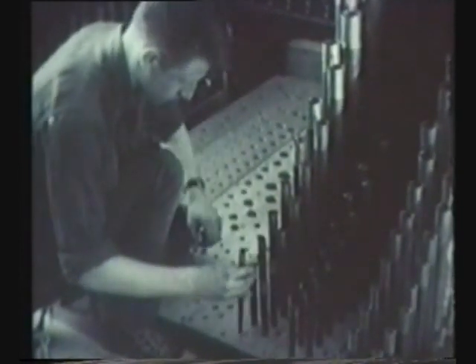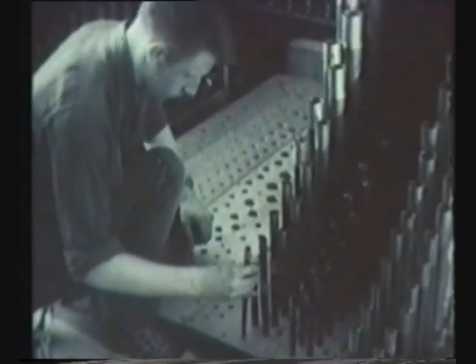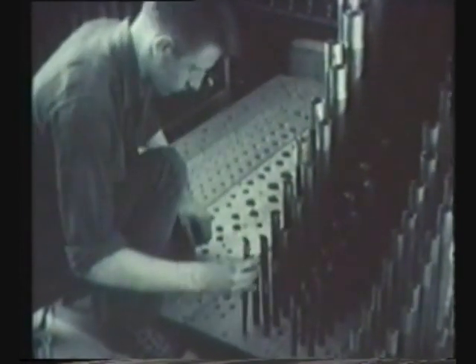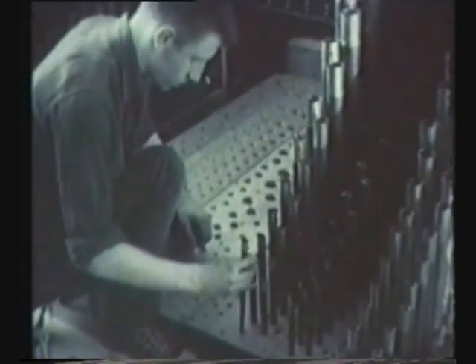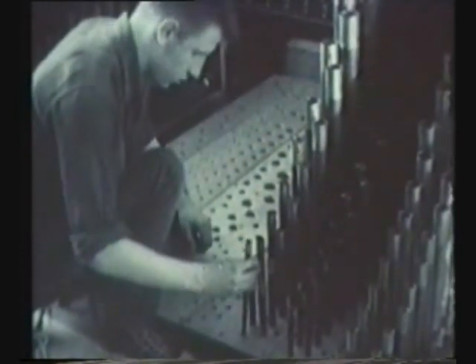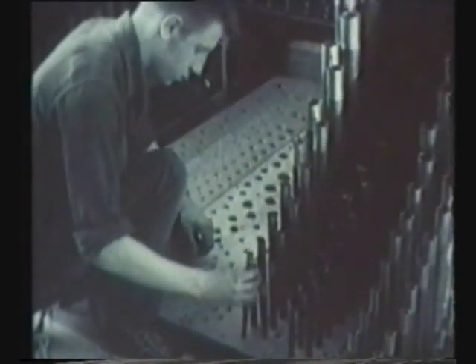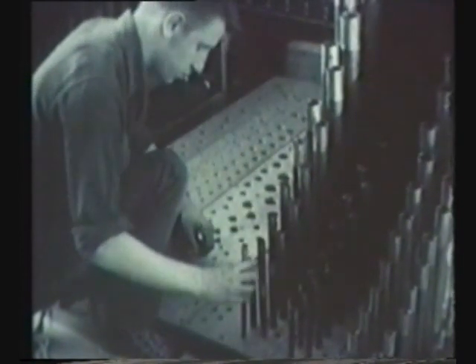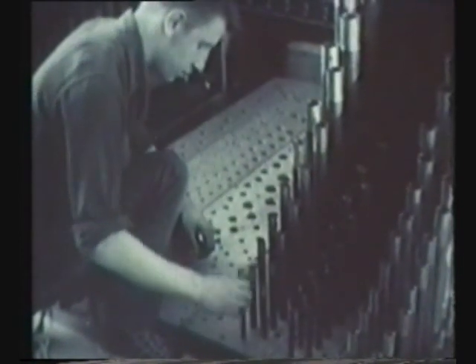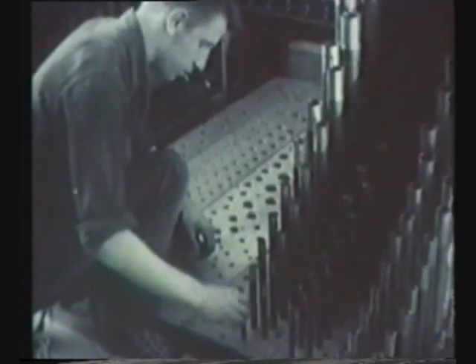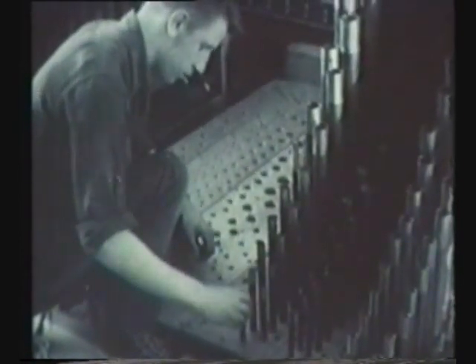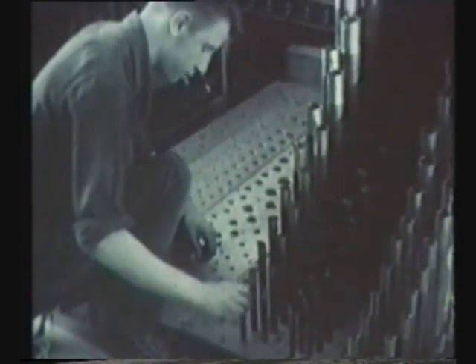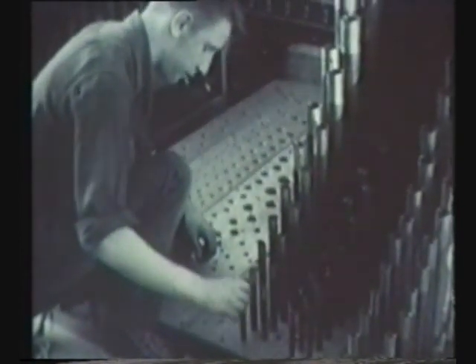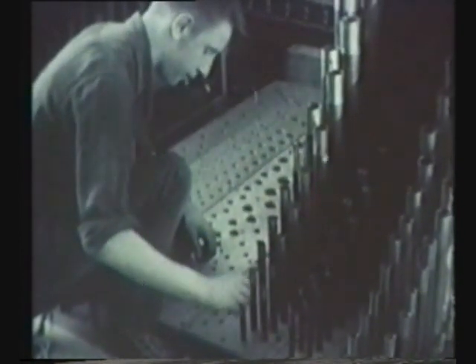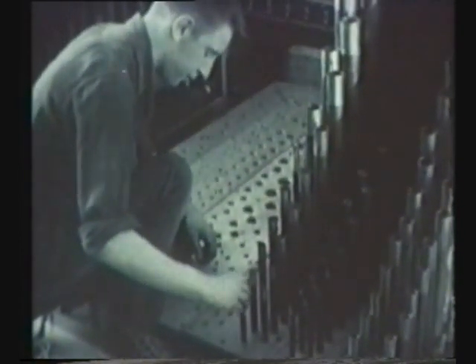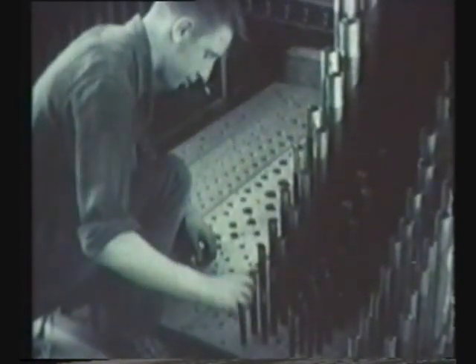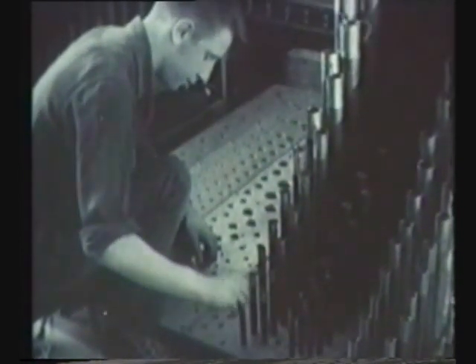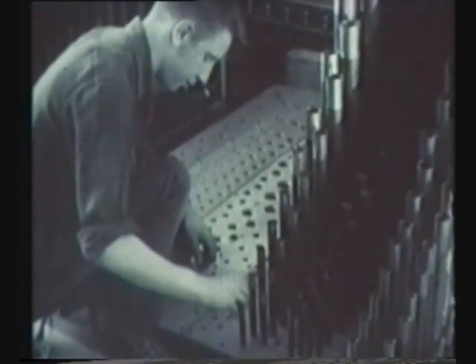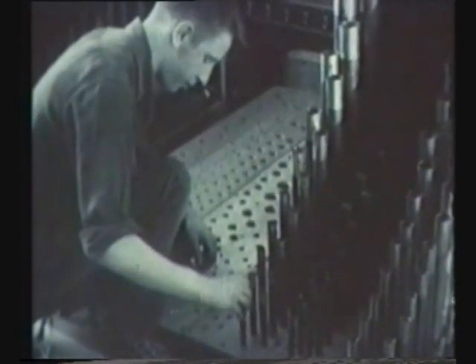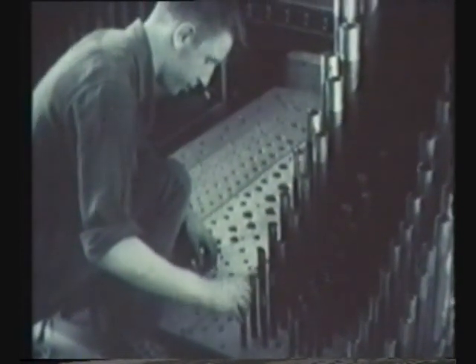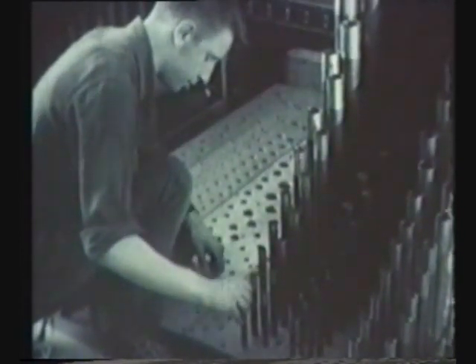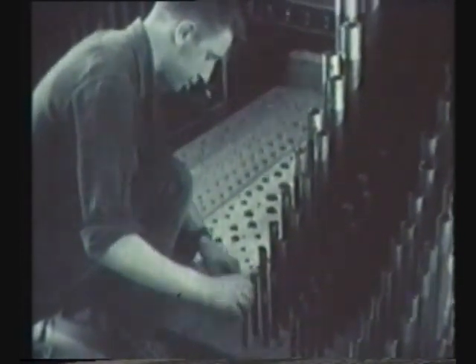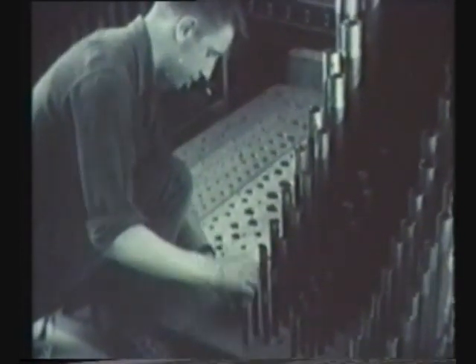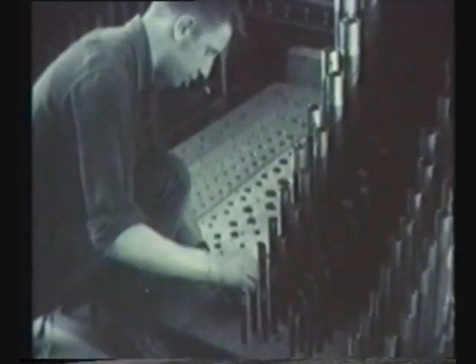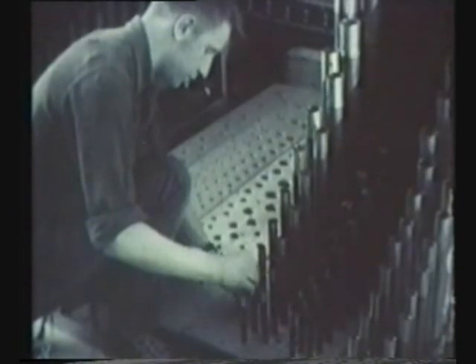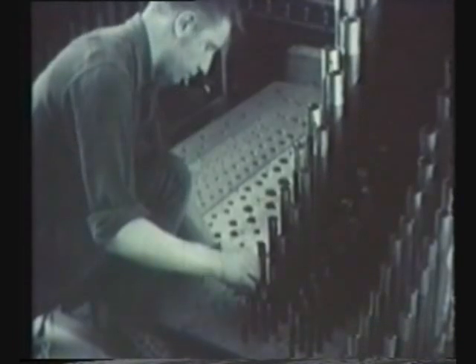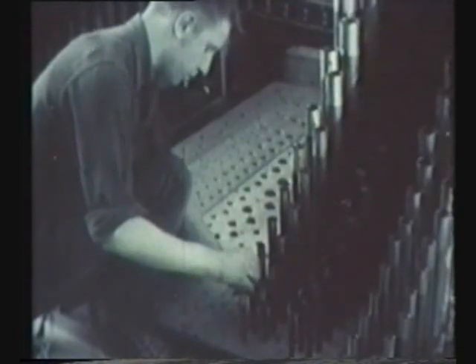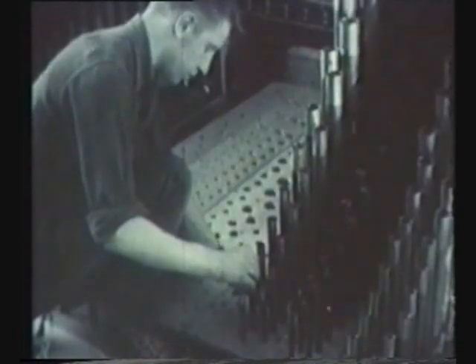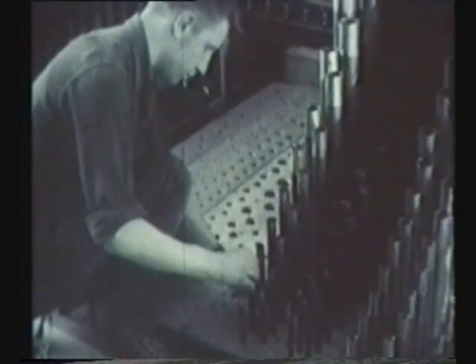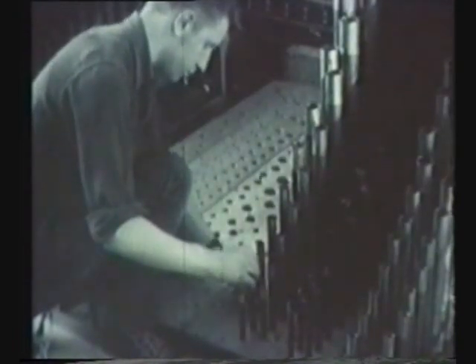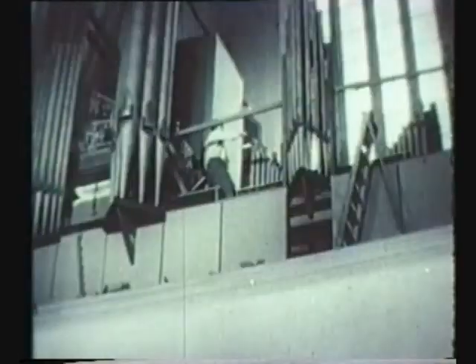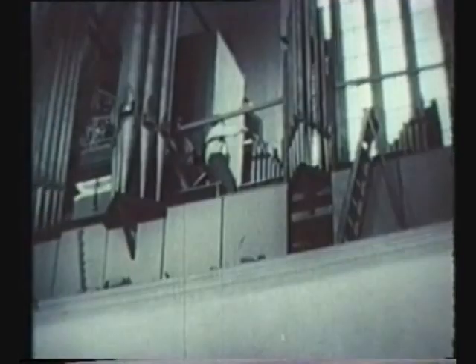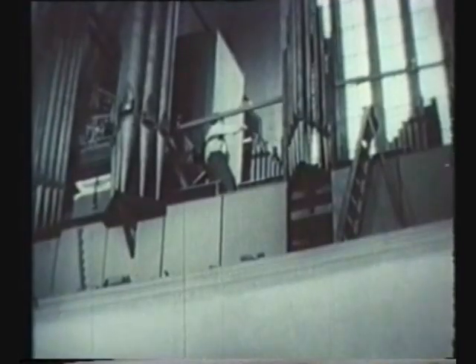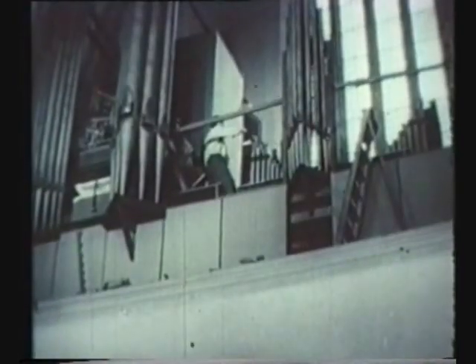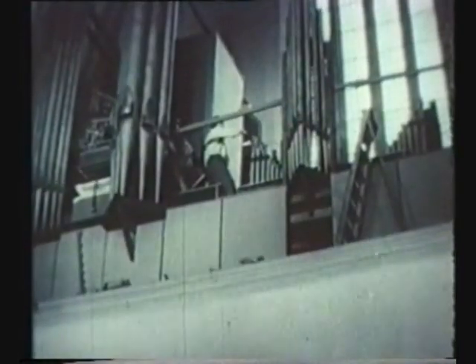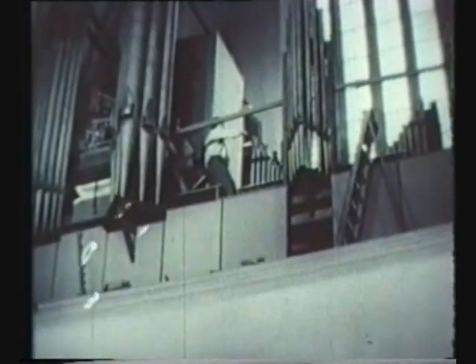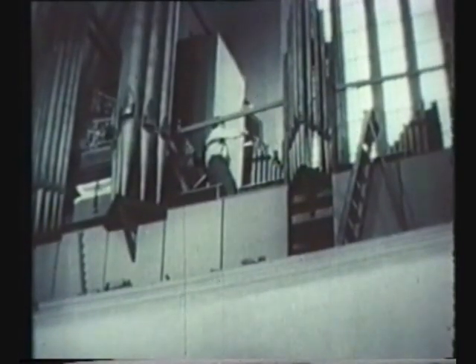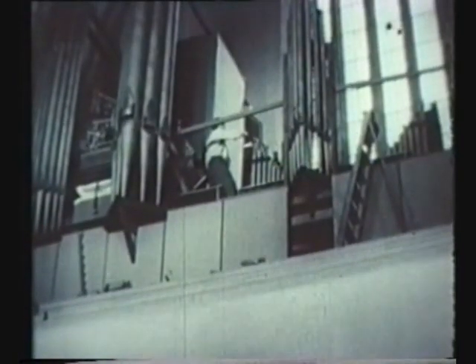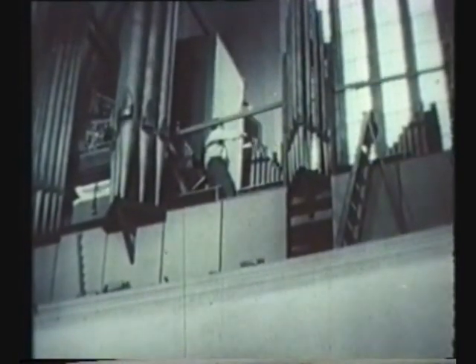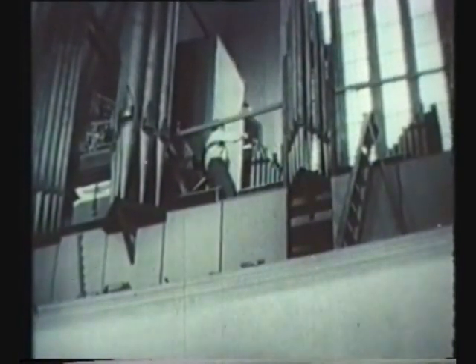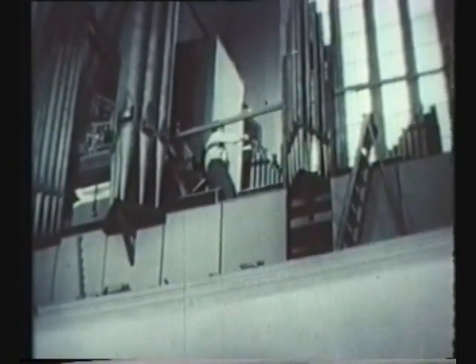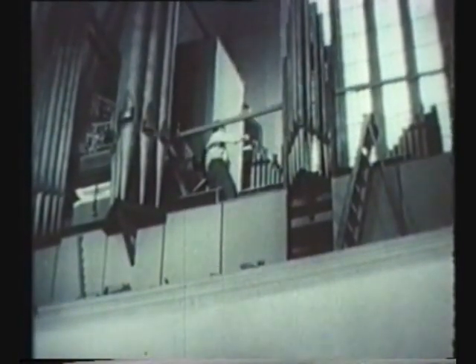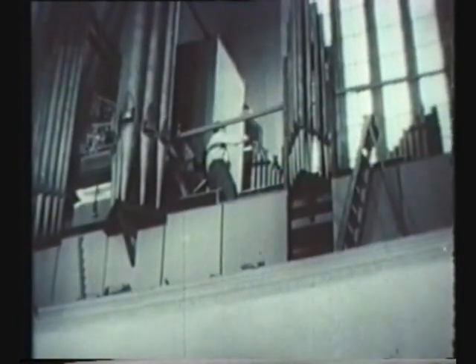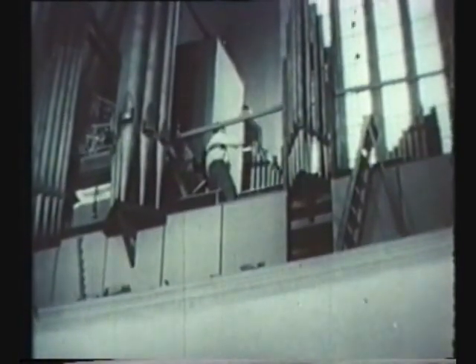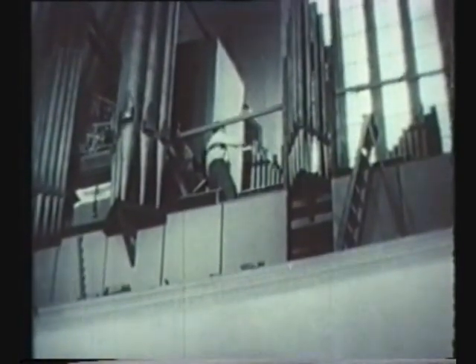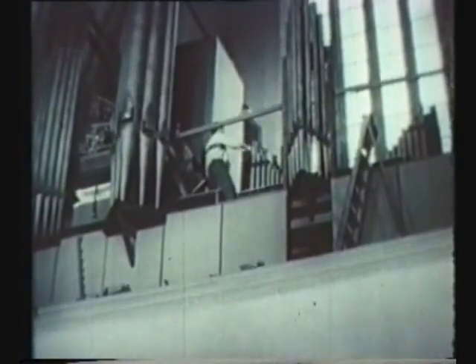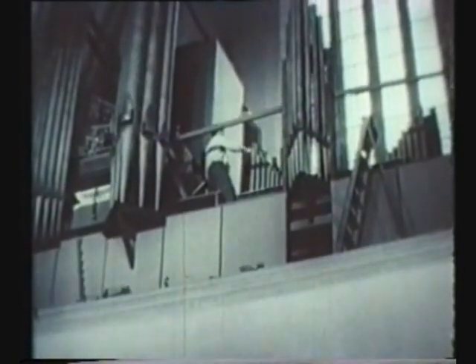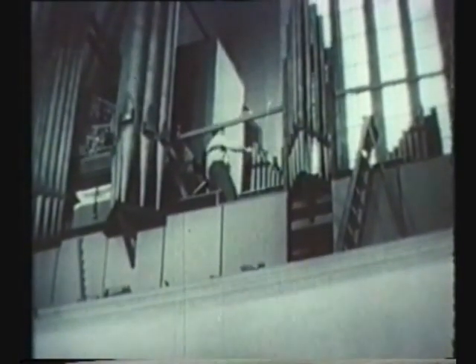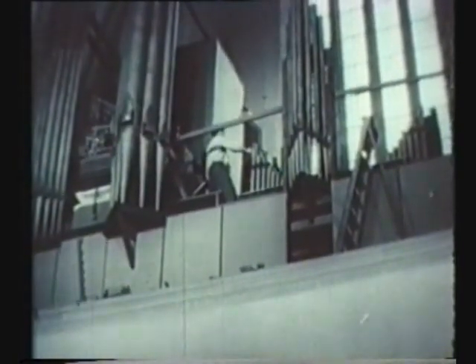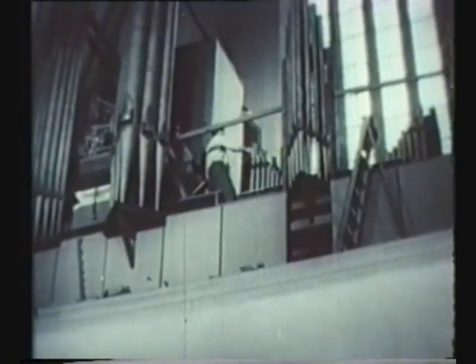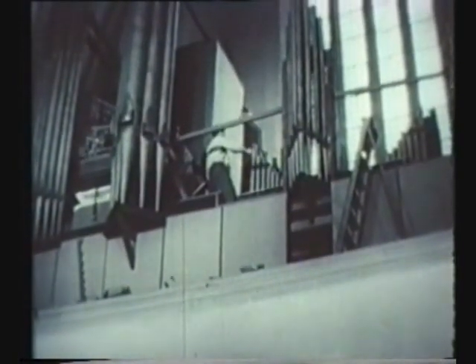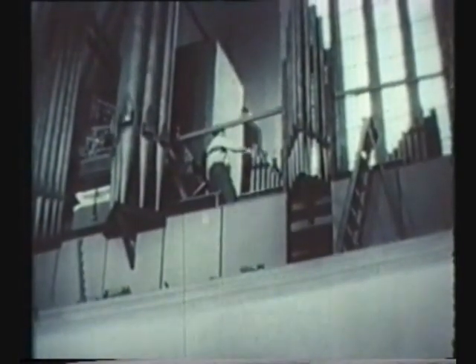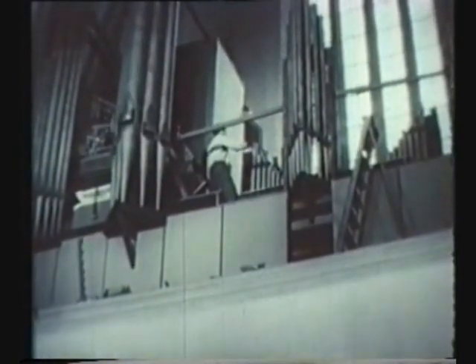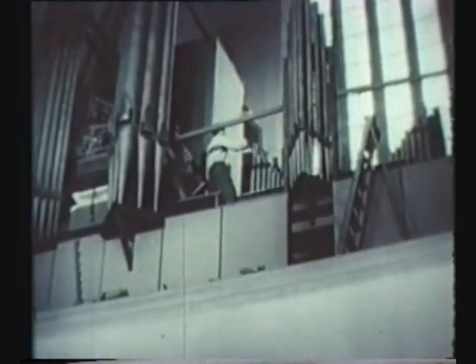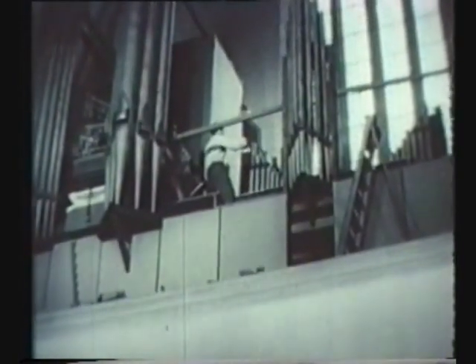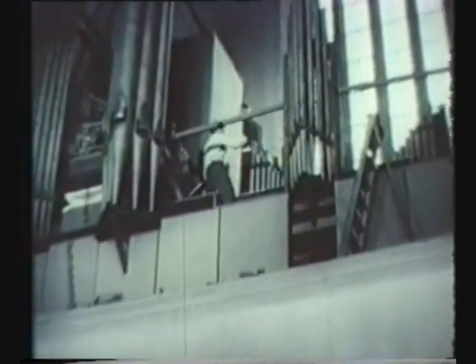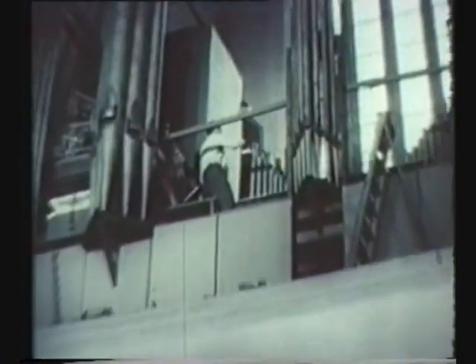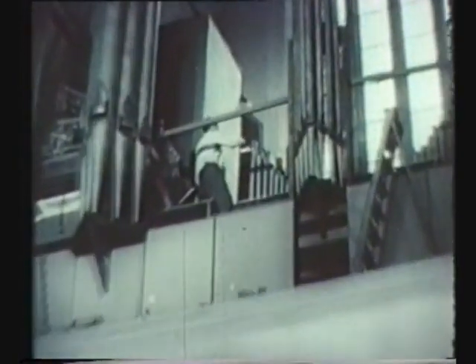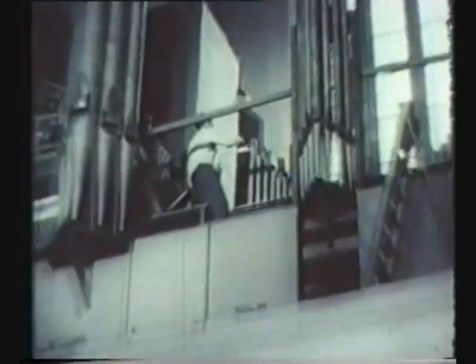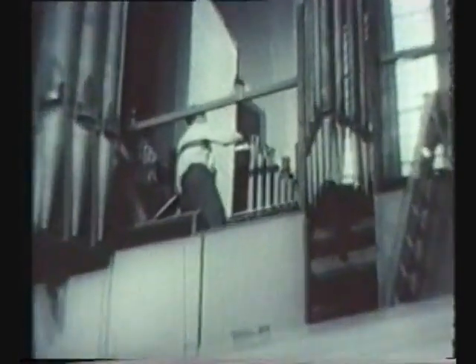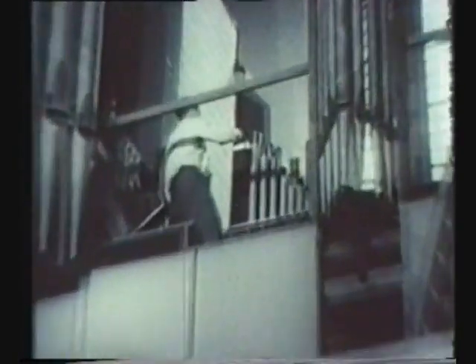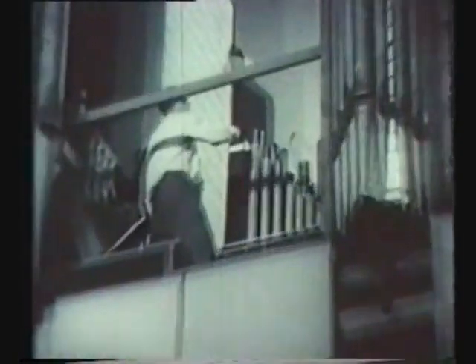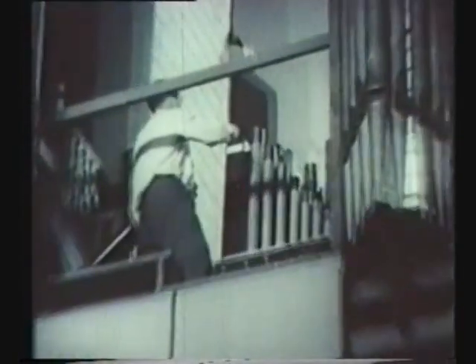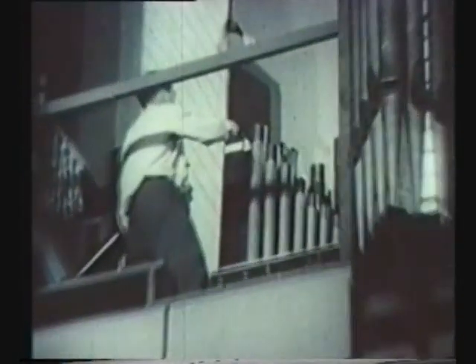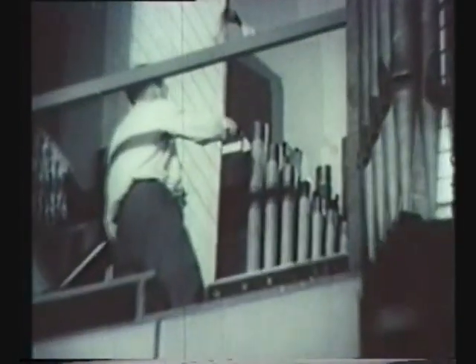When all the pipes were in position, about Easter time, tuning came next. It's done by tapping a slide on the open end of each pipe.